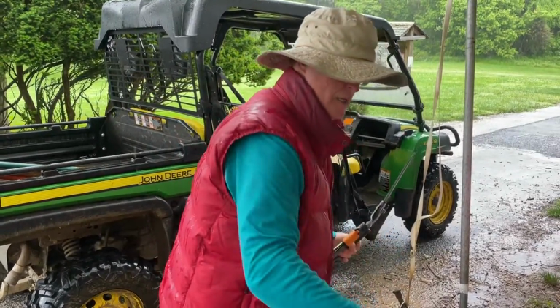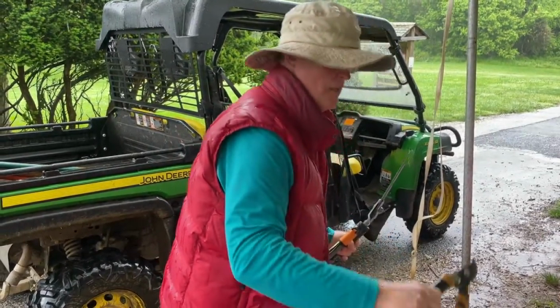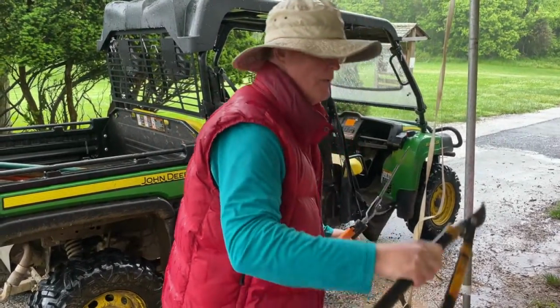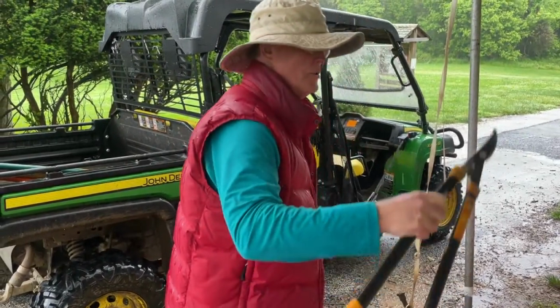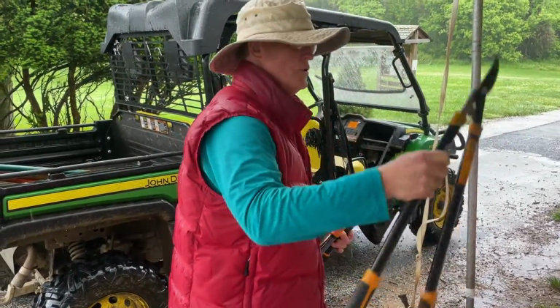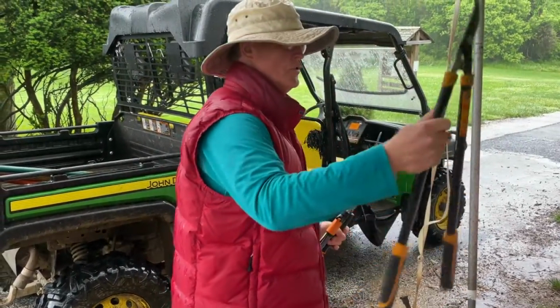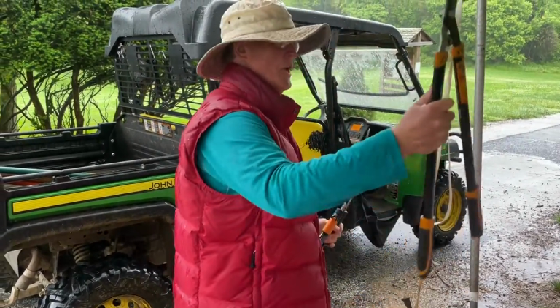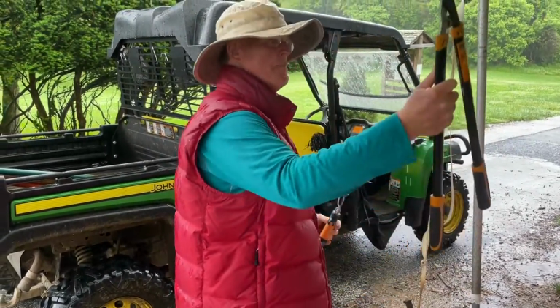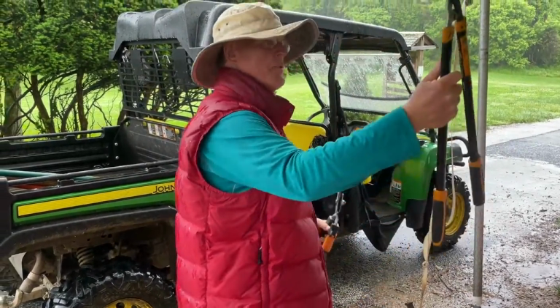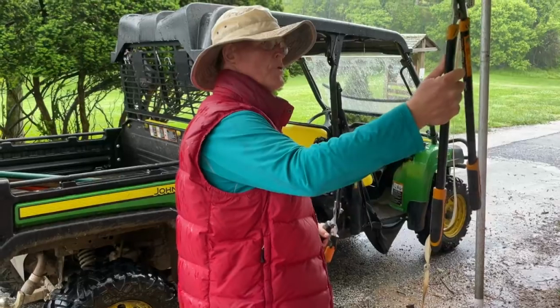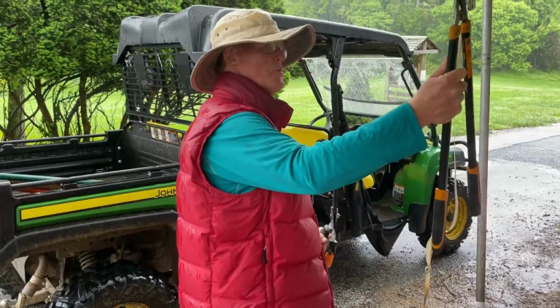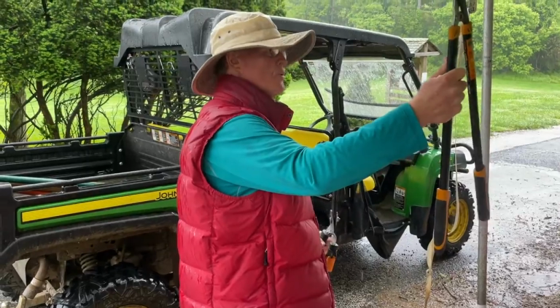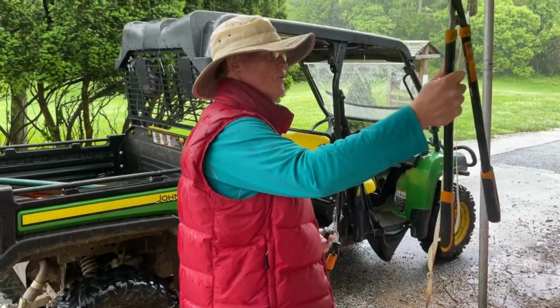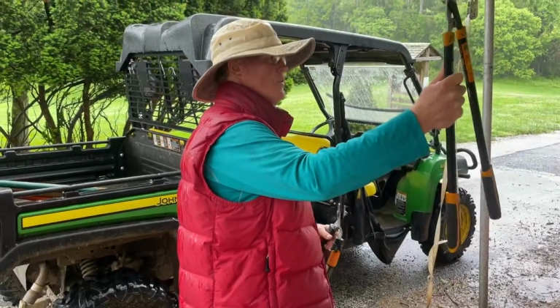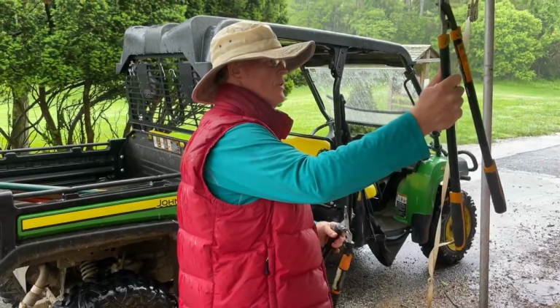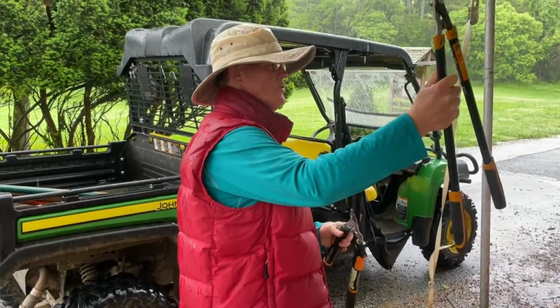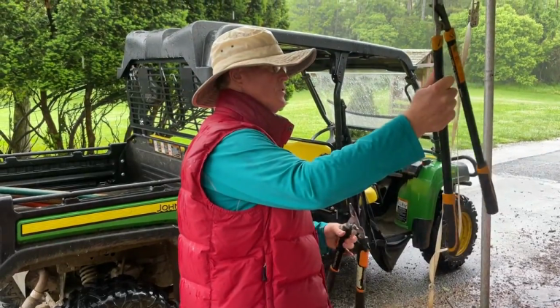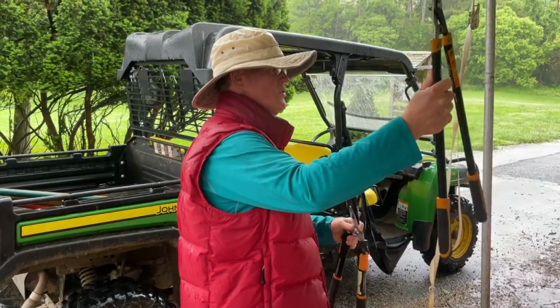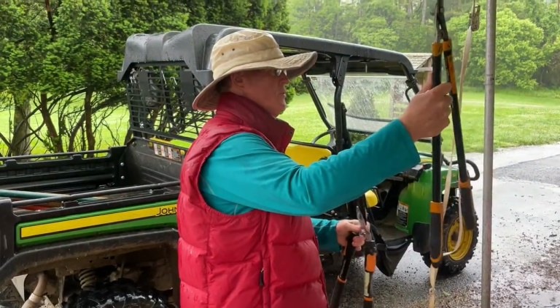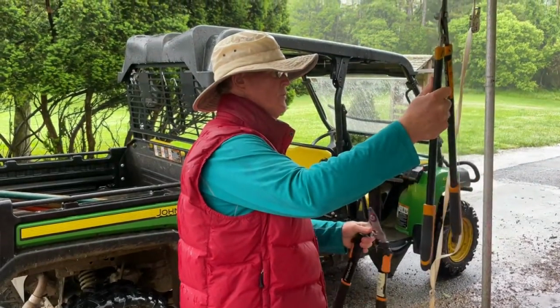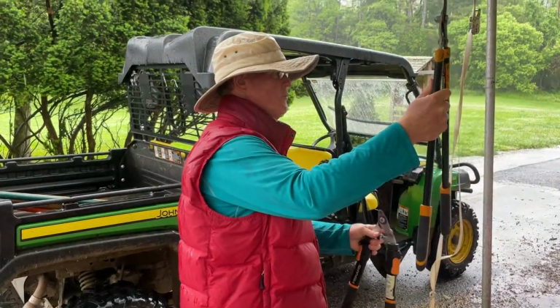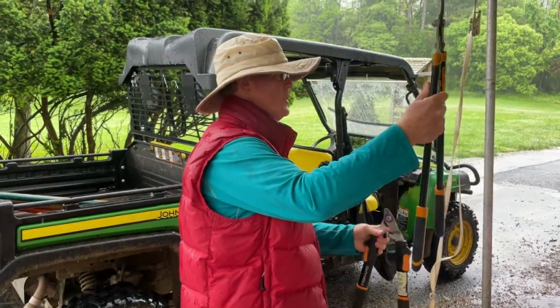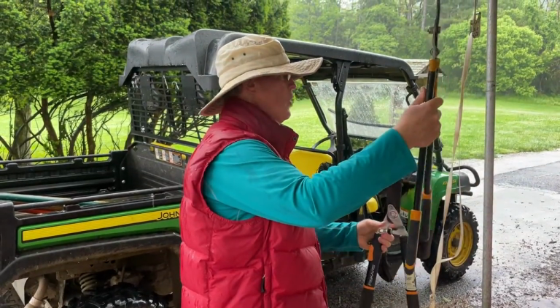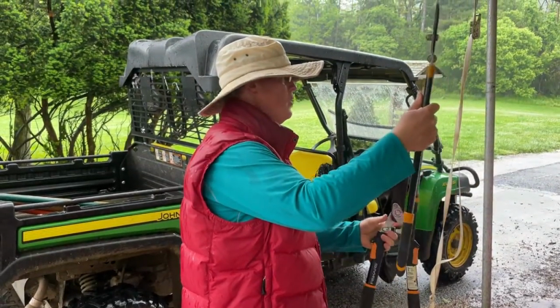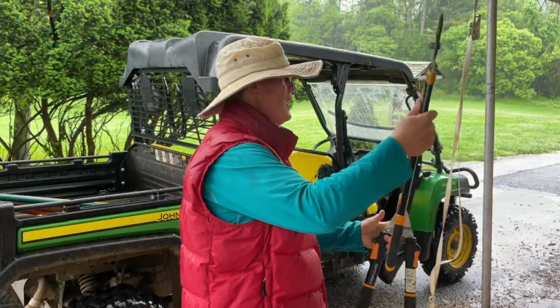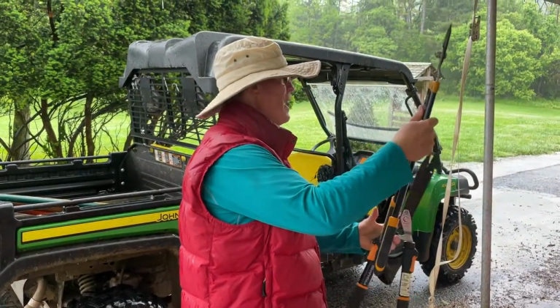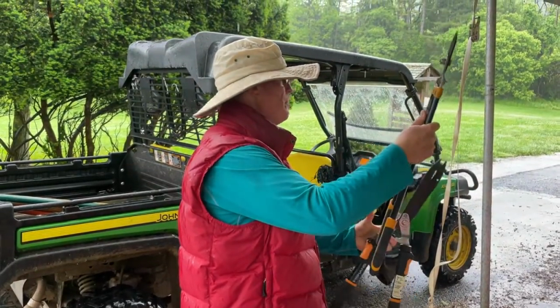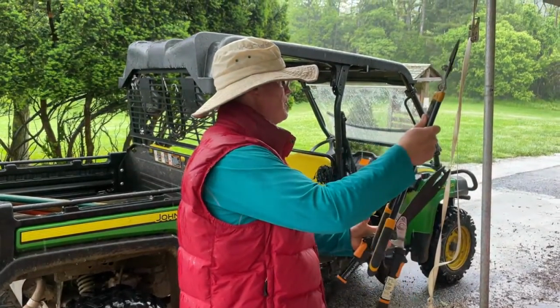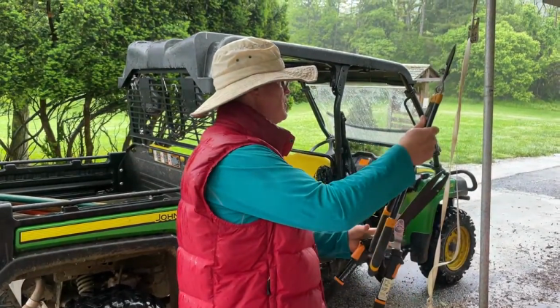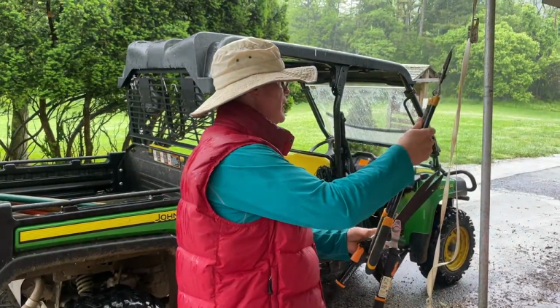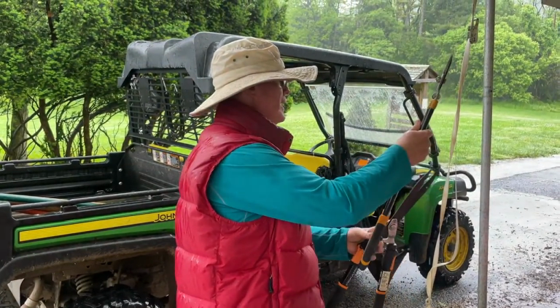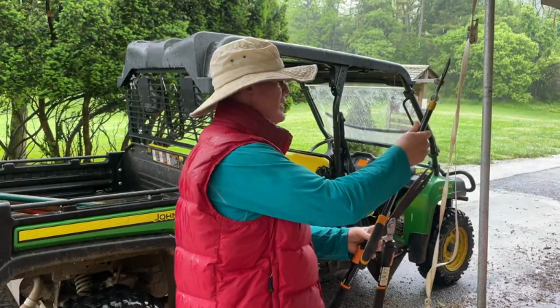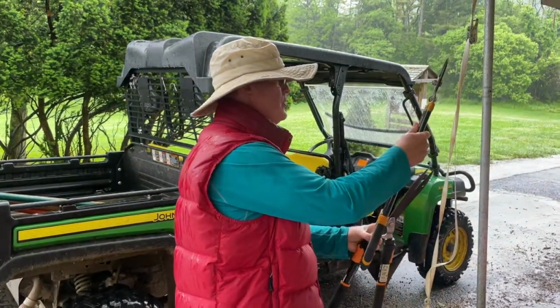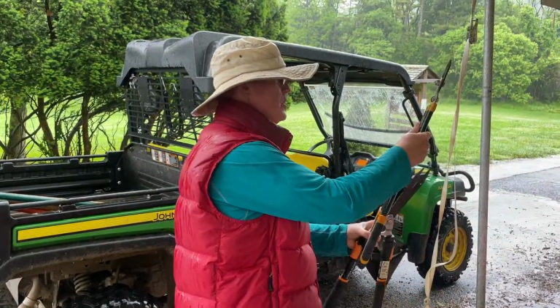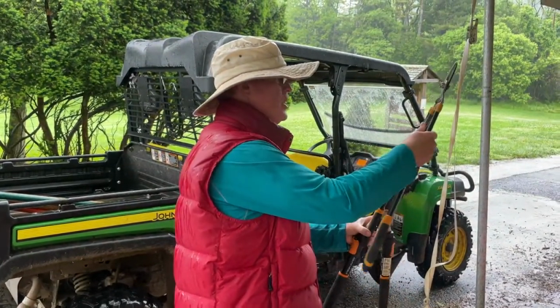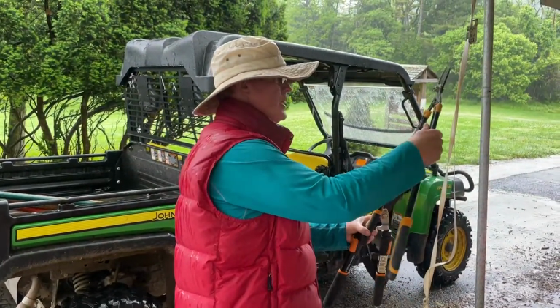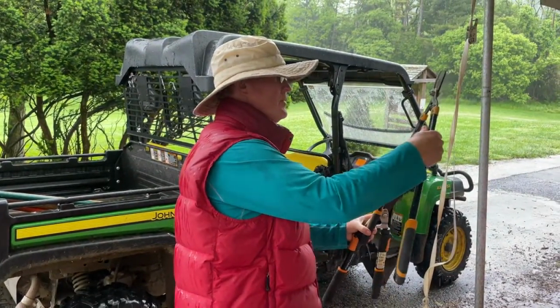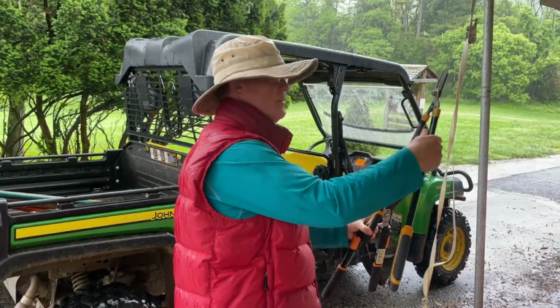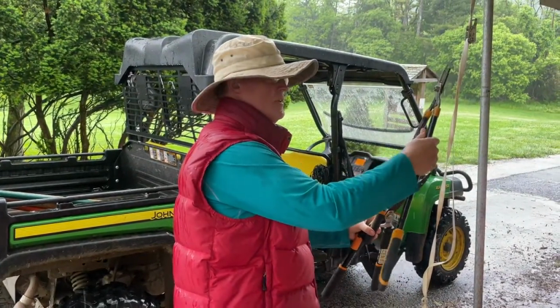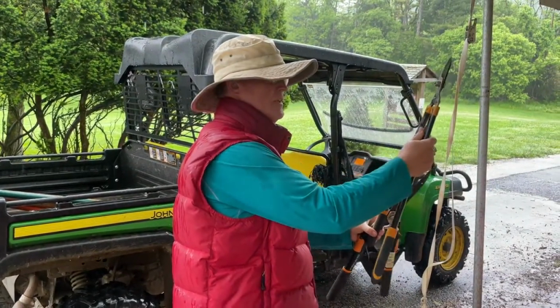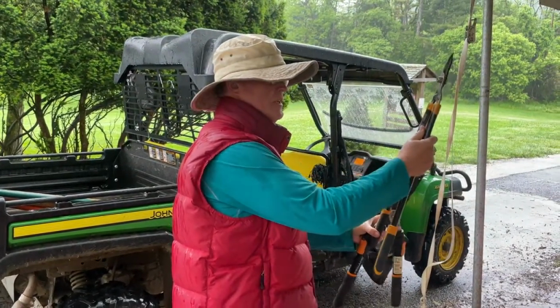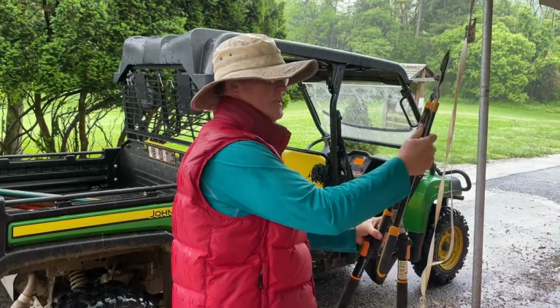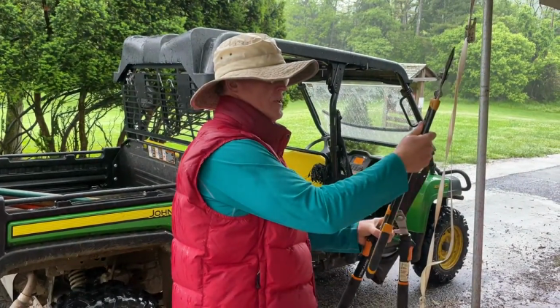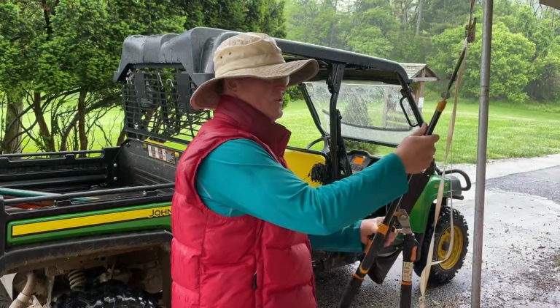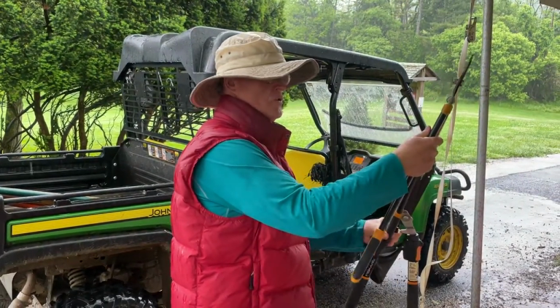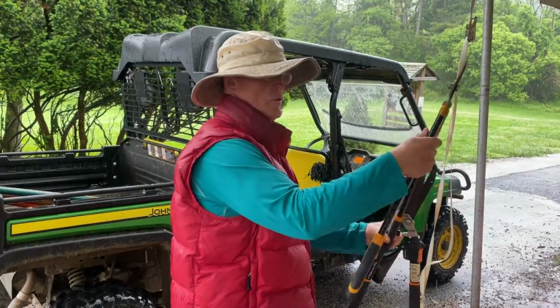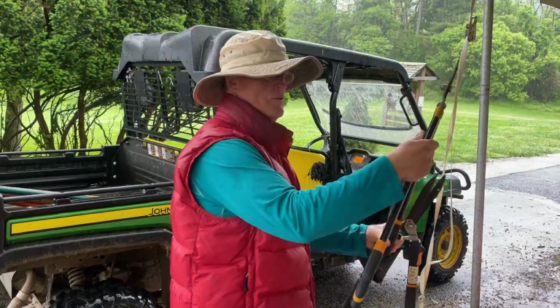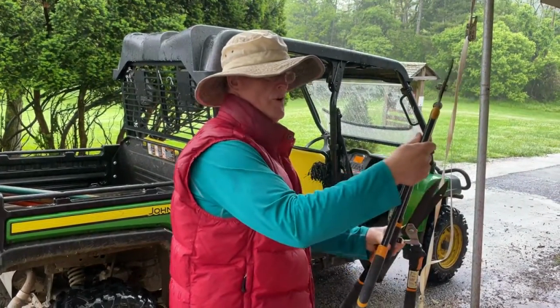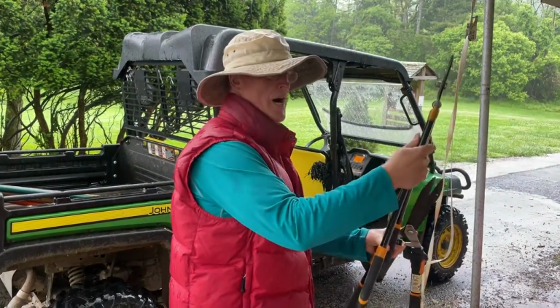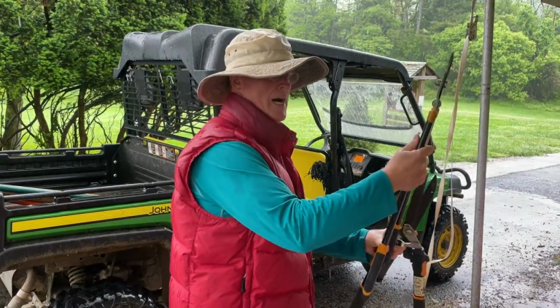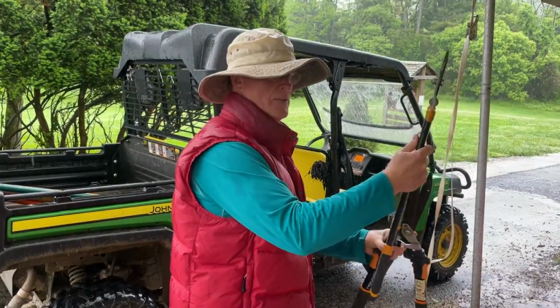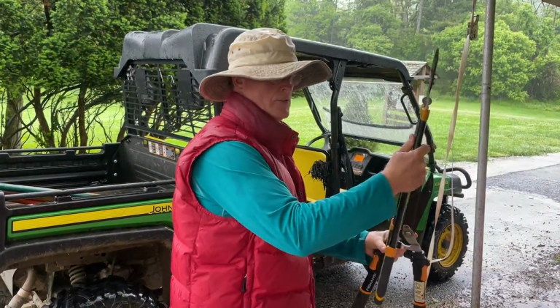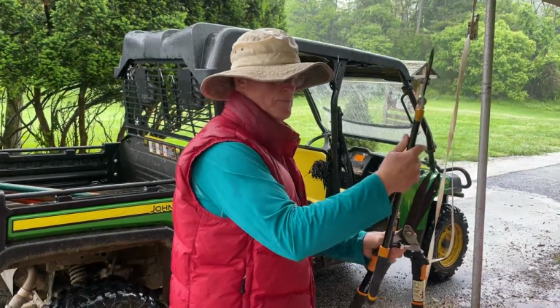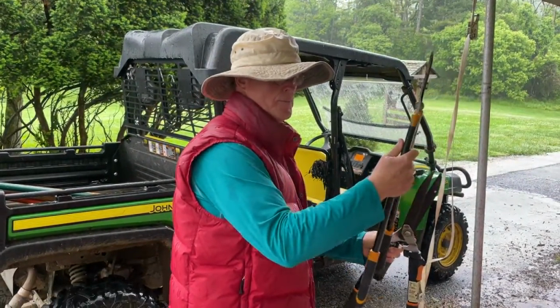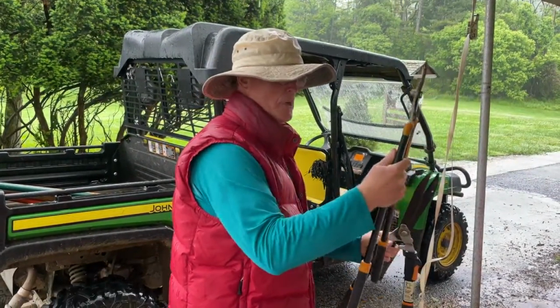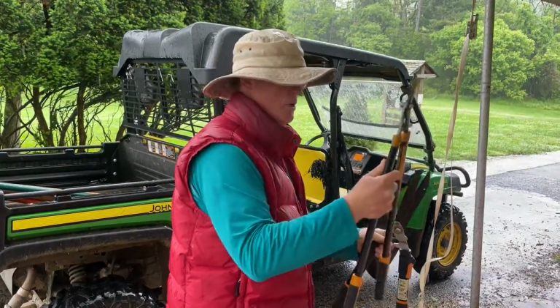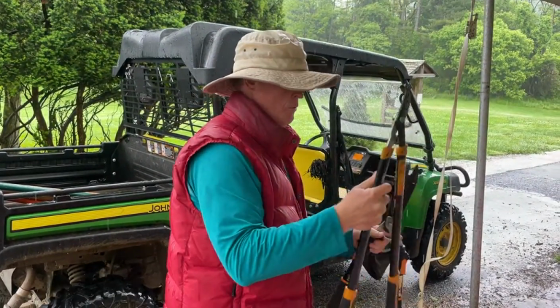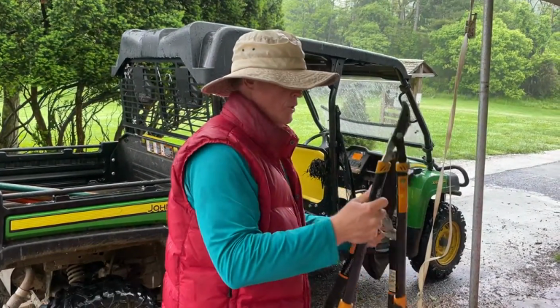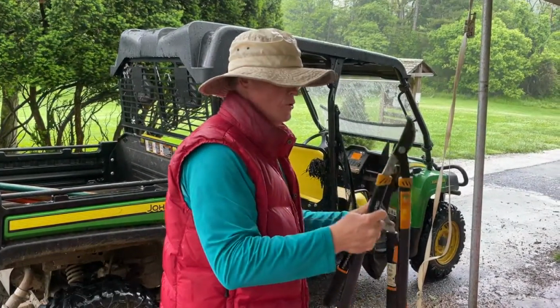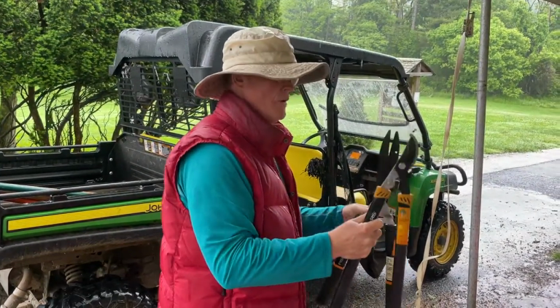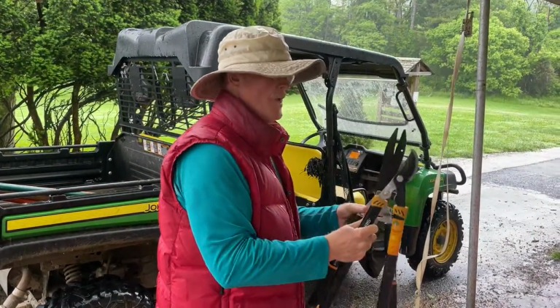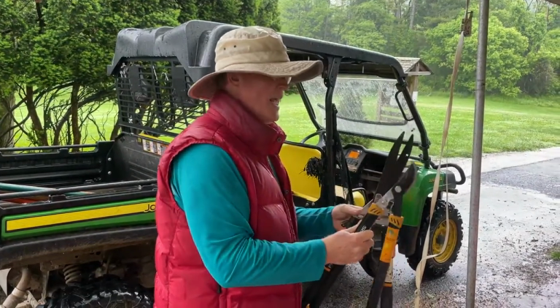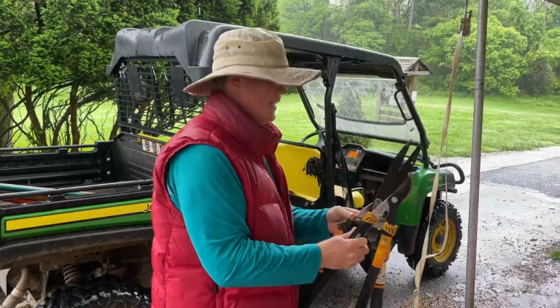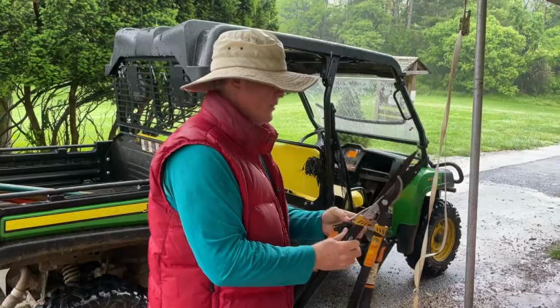It's the same principle. This is the whole lopper. You use it to cut certain vines and other elegances.